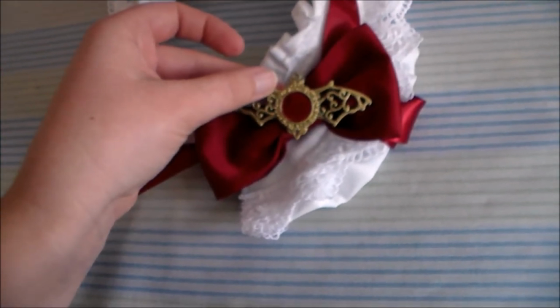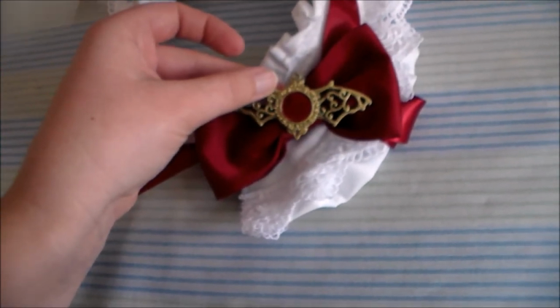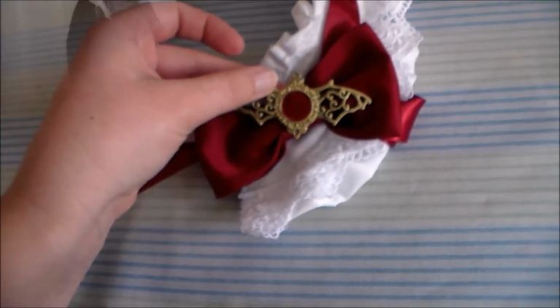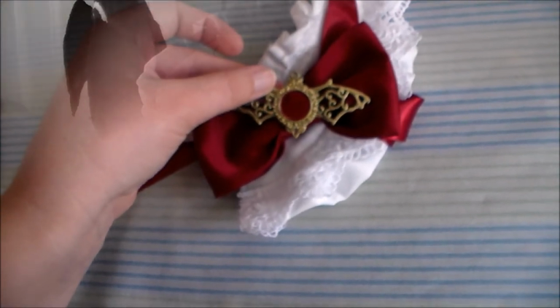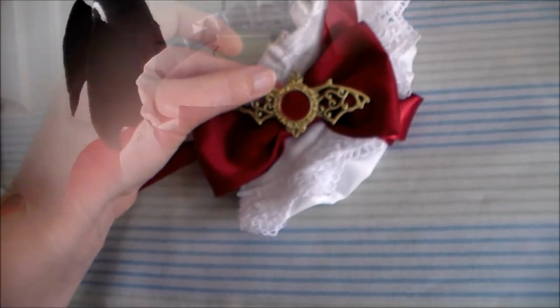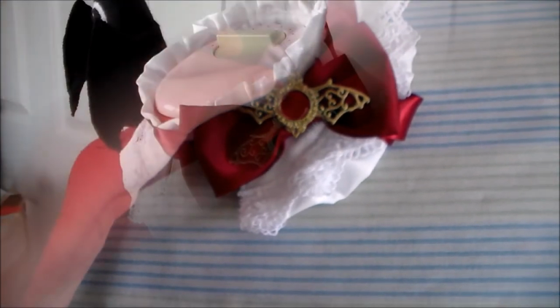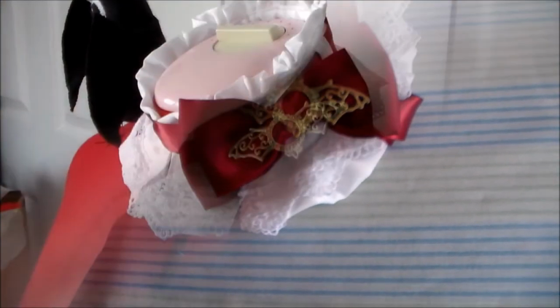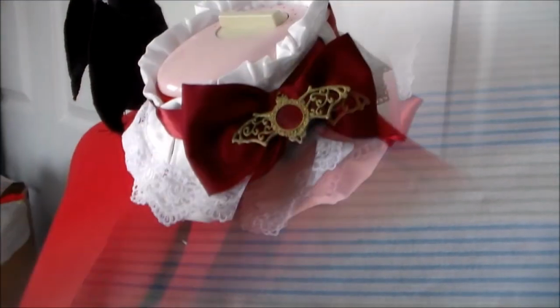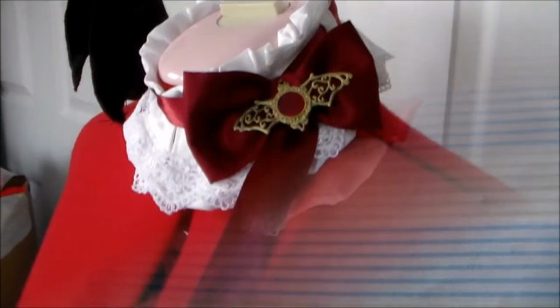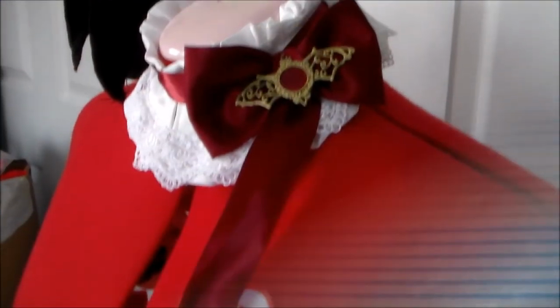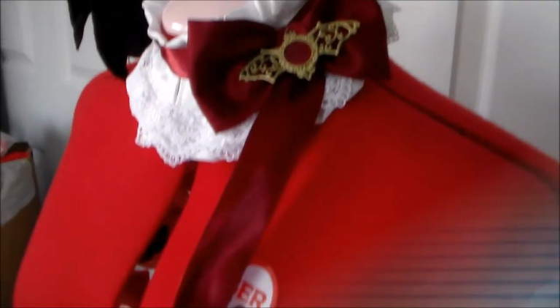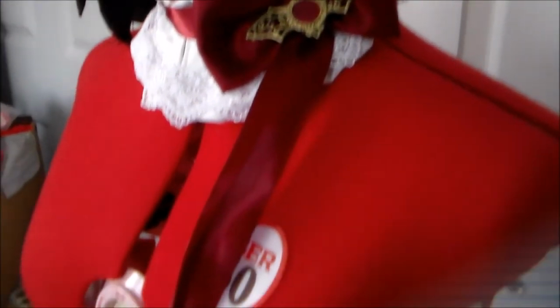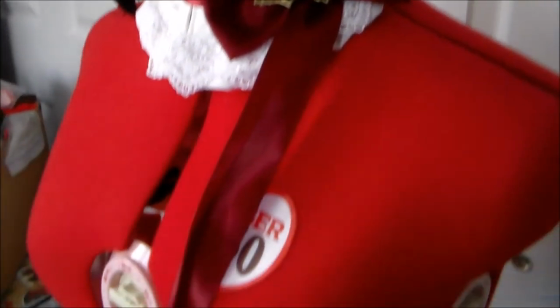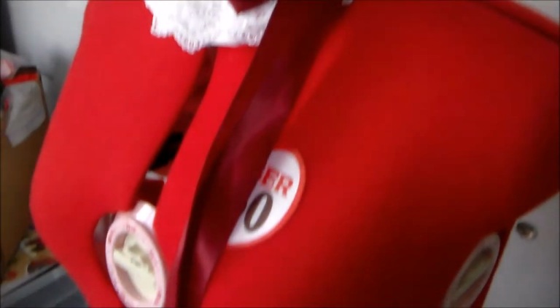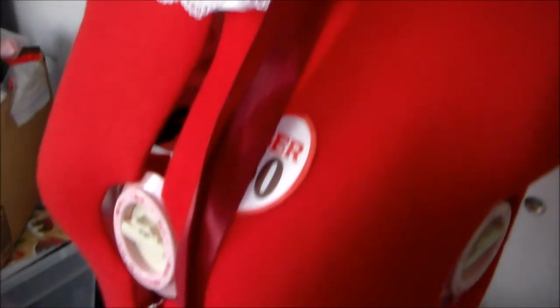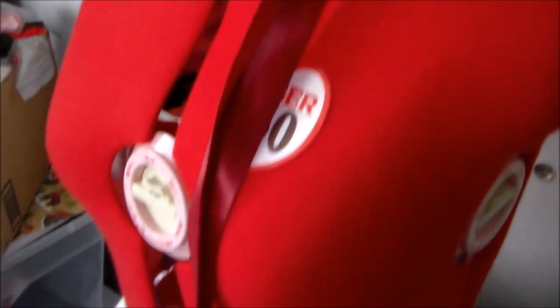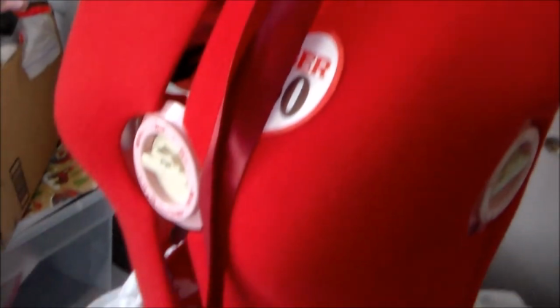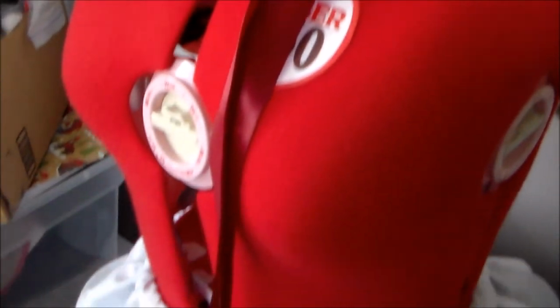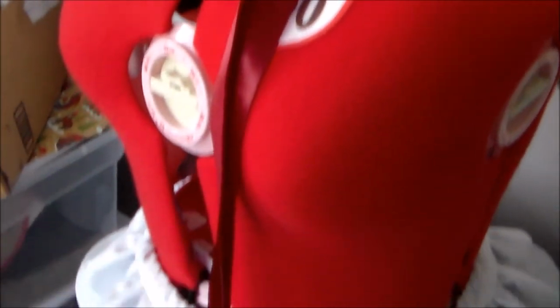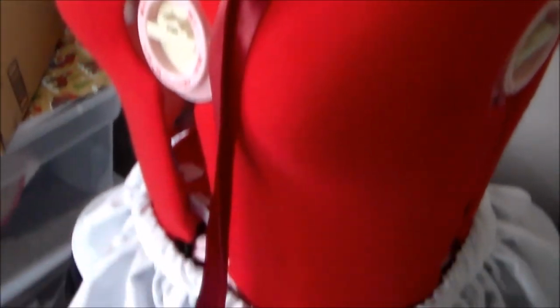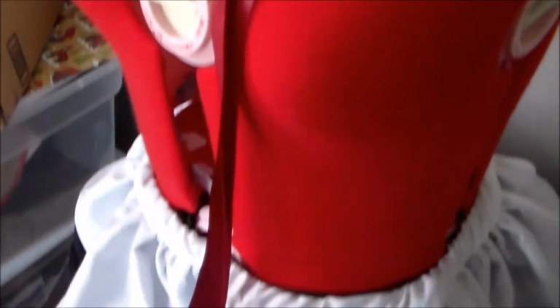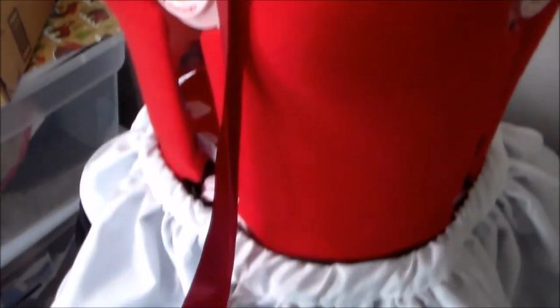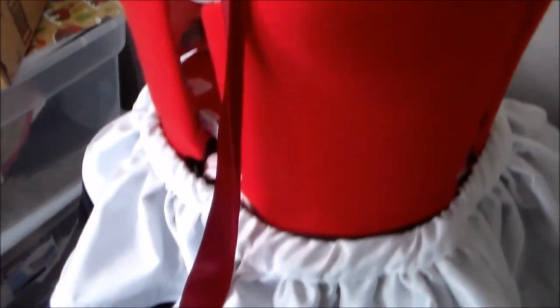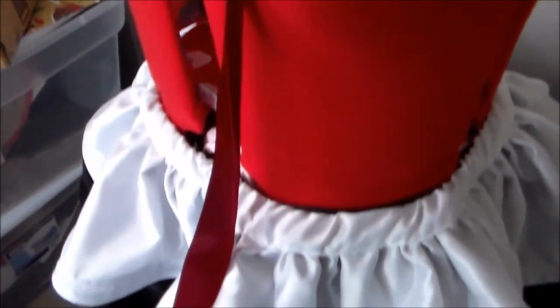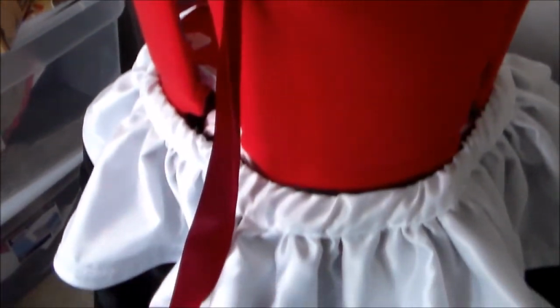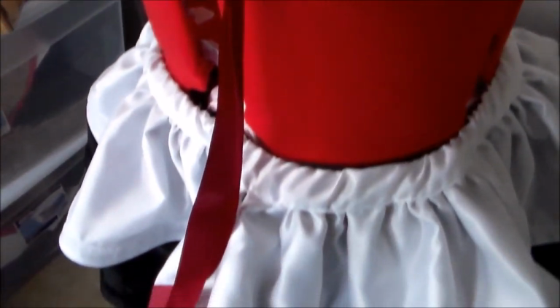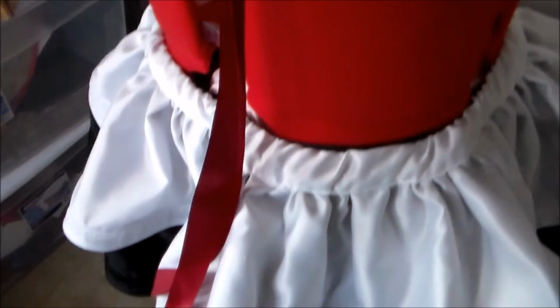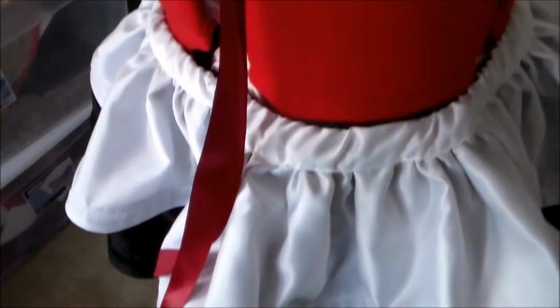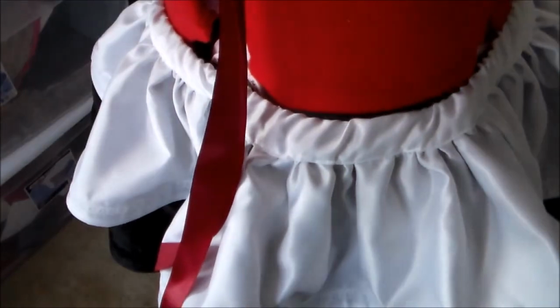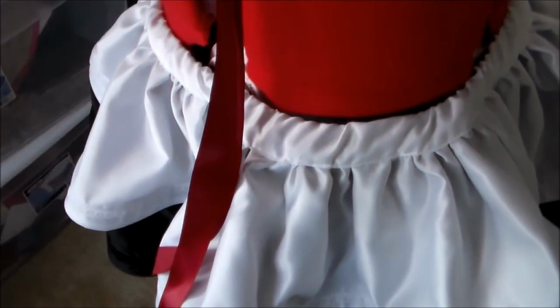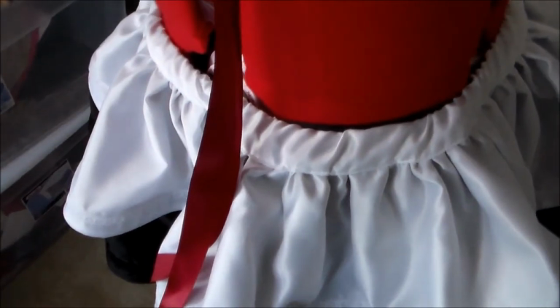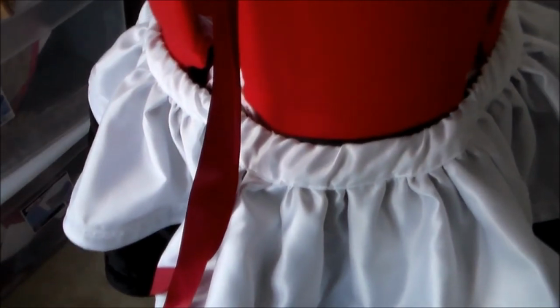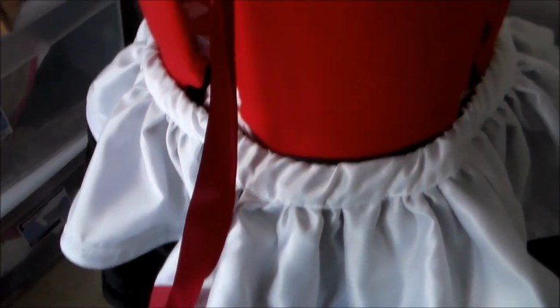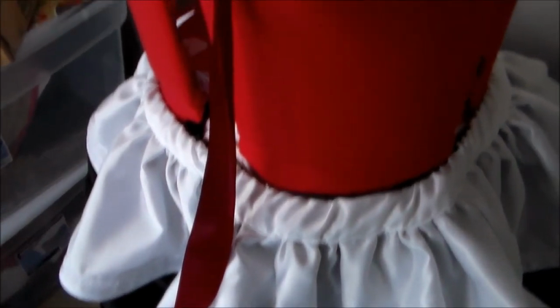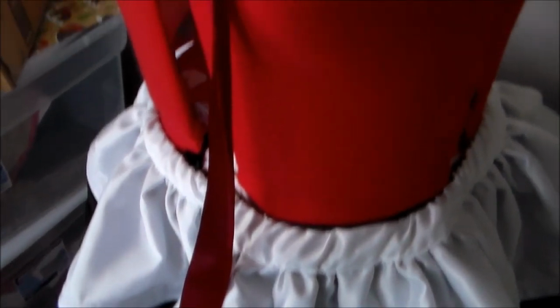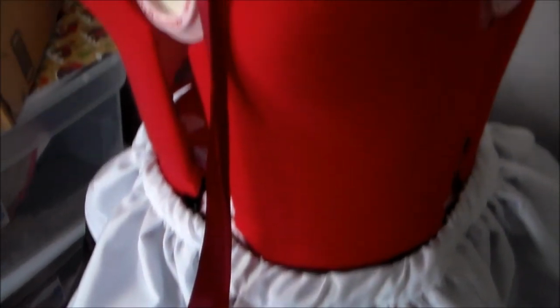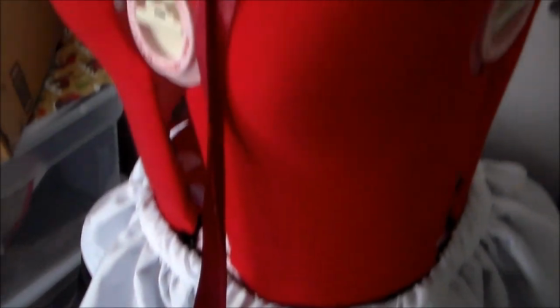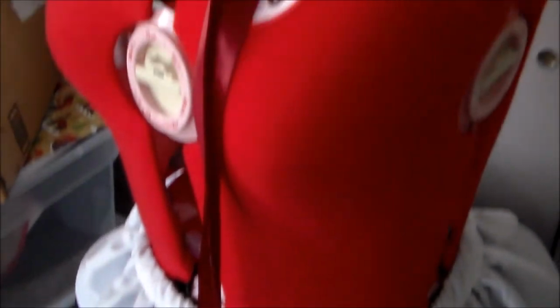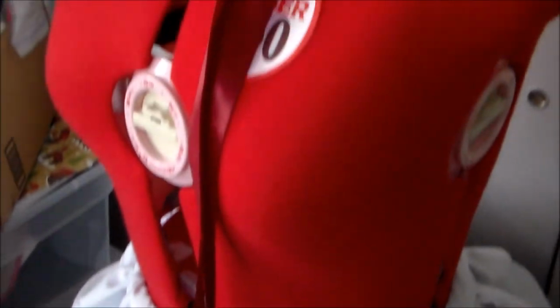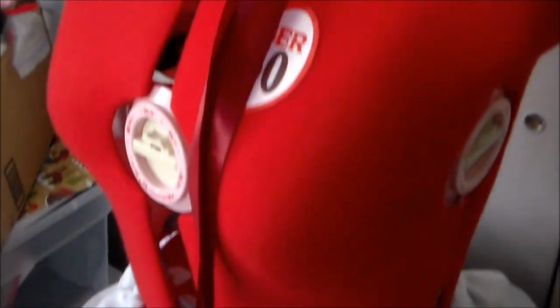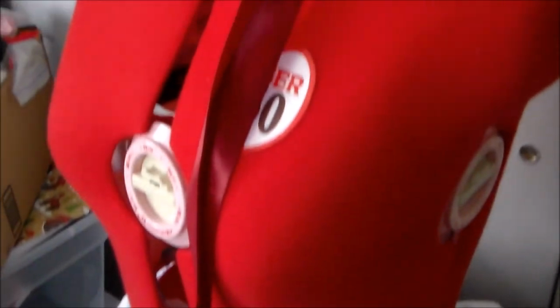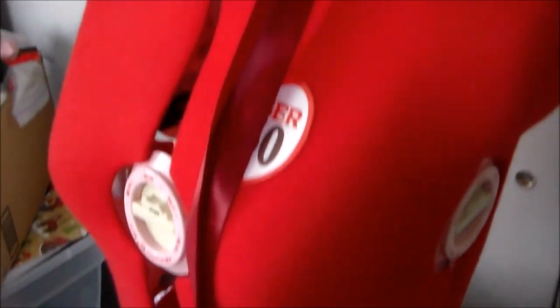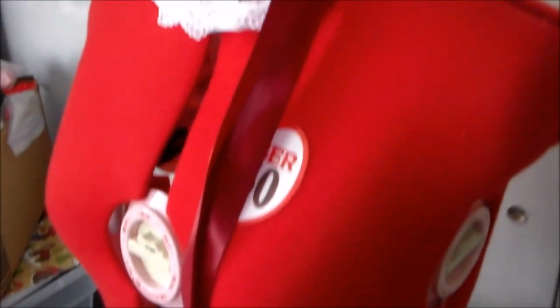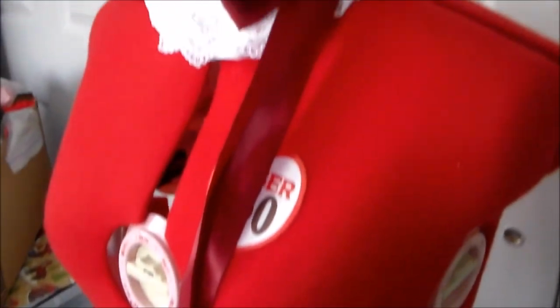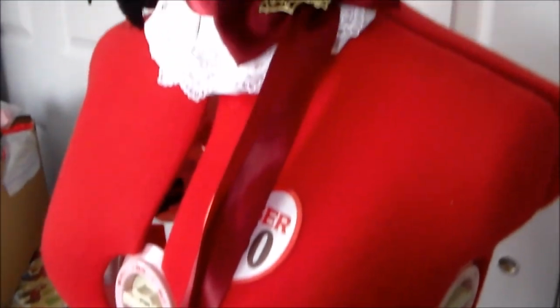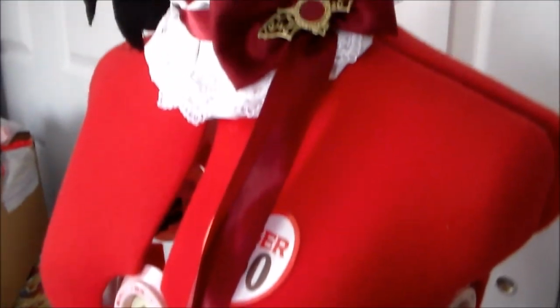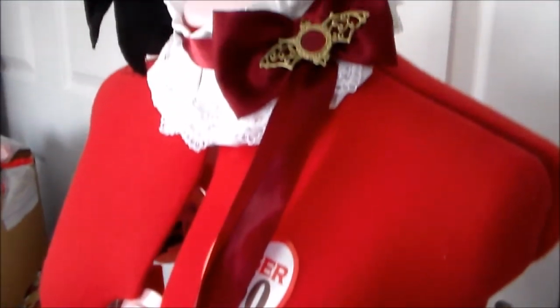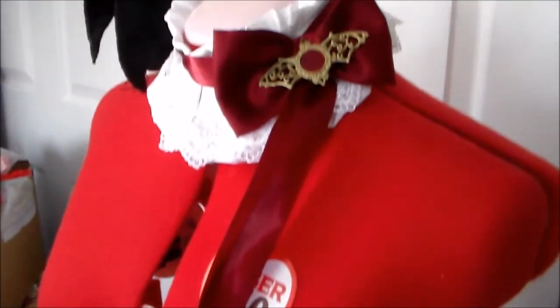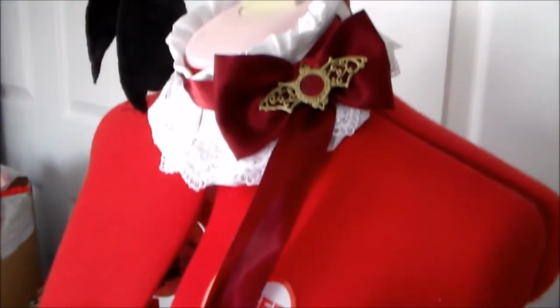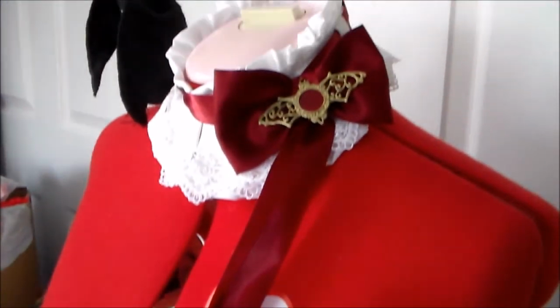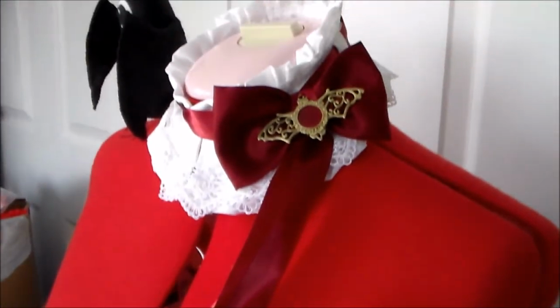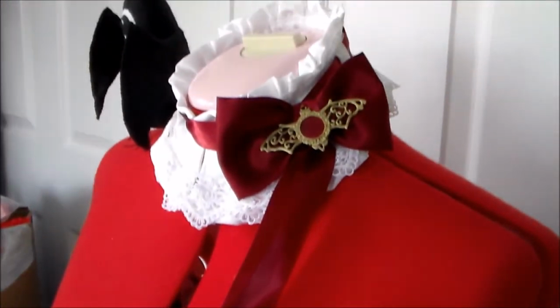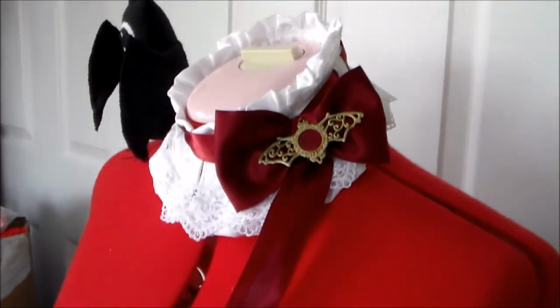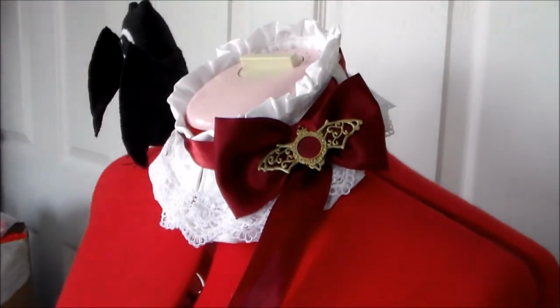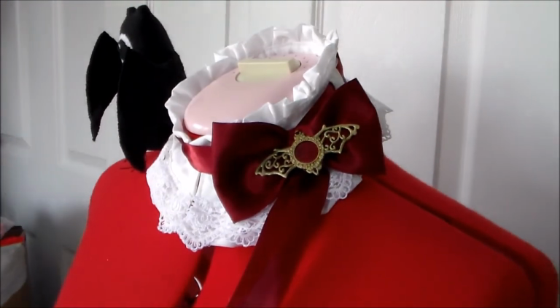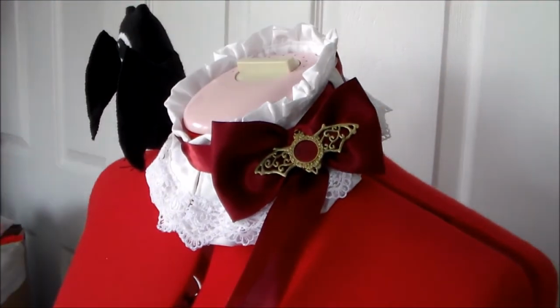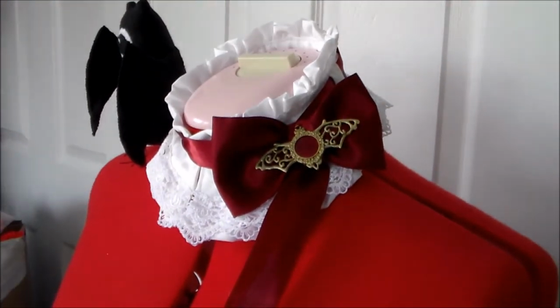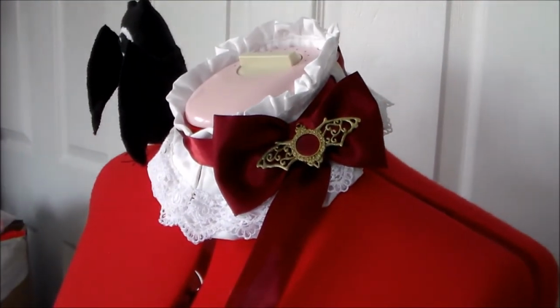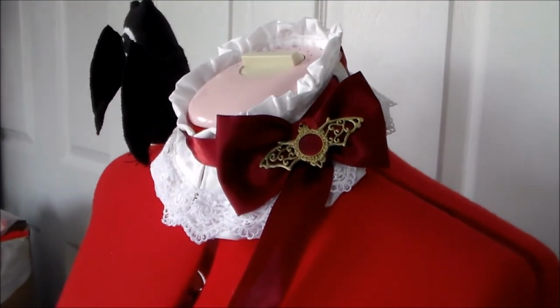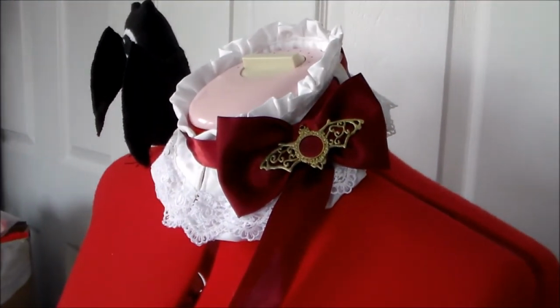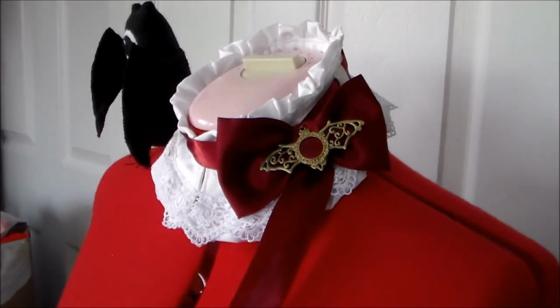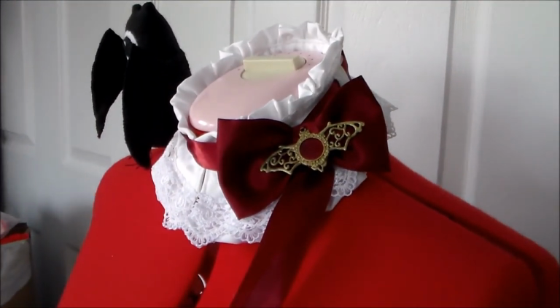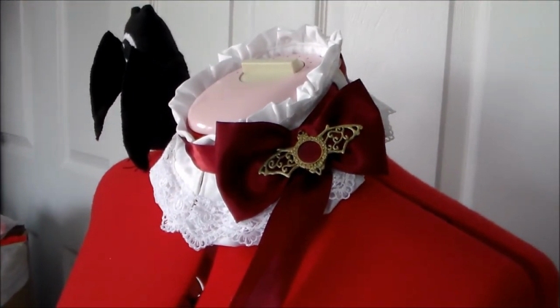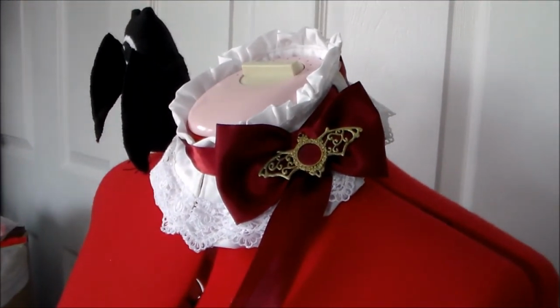And with that, Cruel's collar is done! For more cosplay sewing videos, please subscribe and thank you very much for watching!